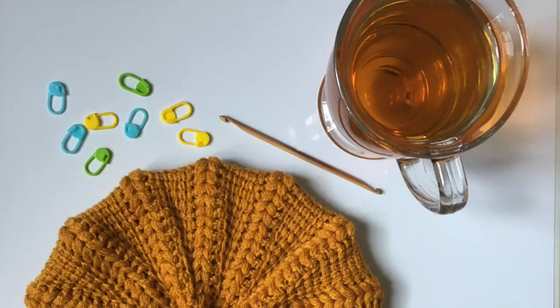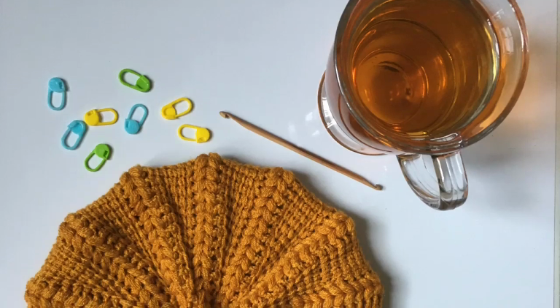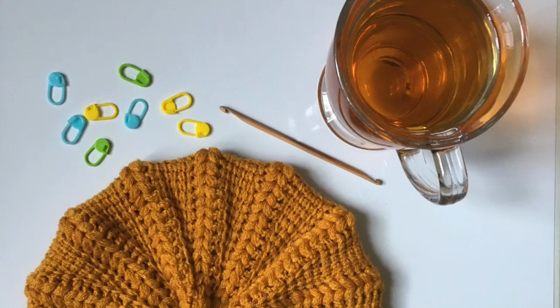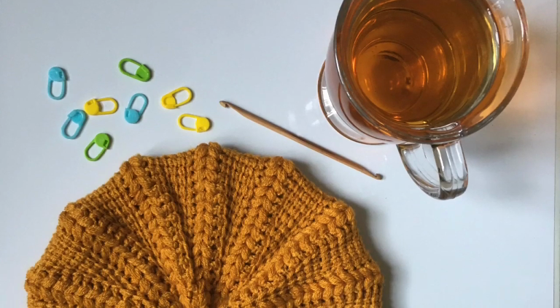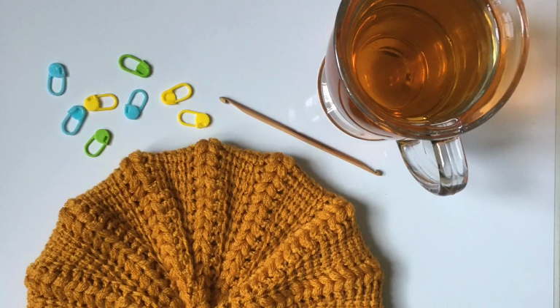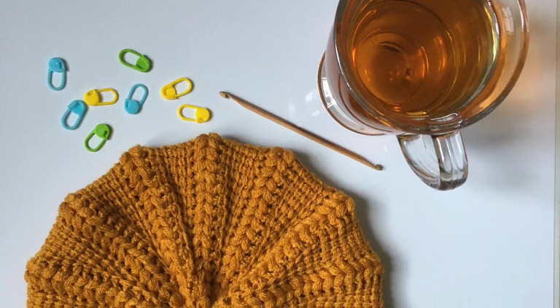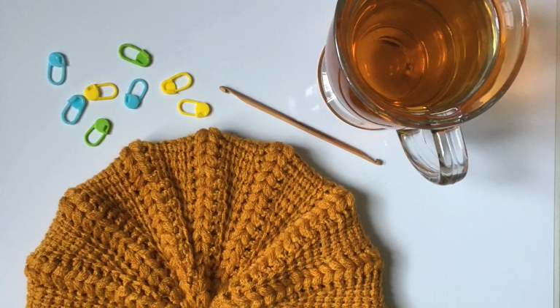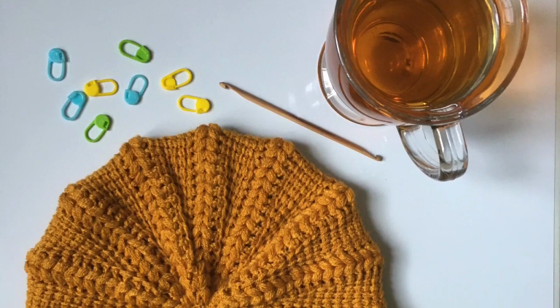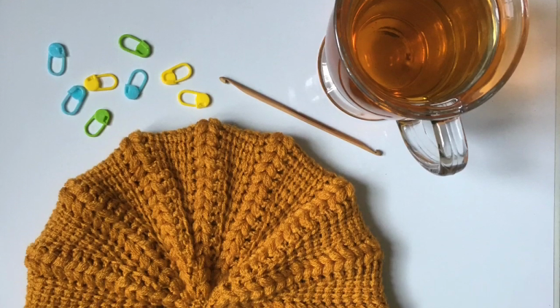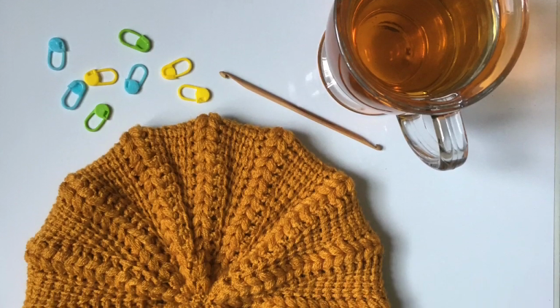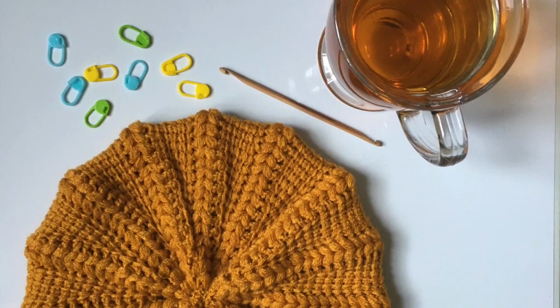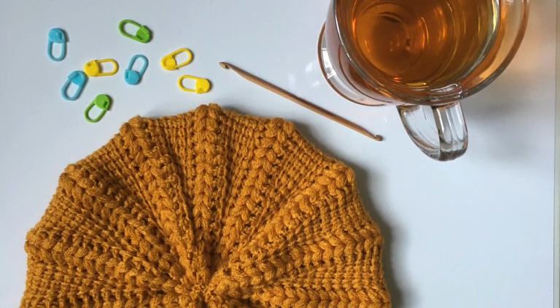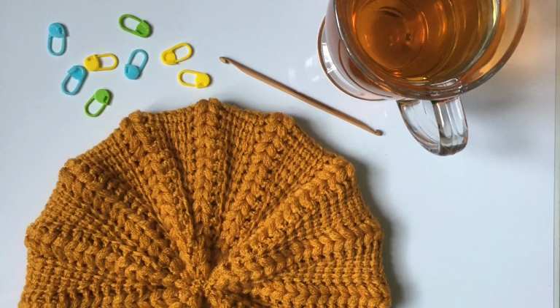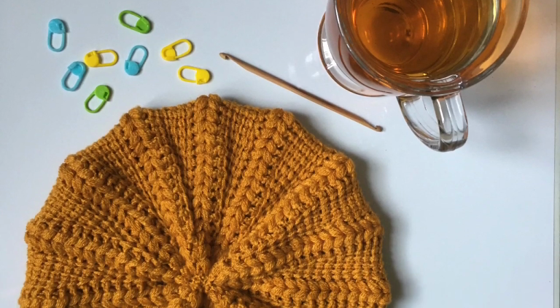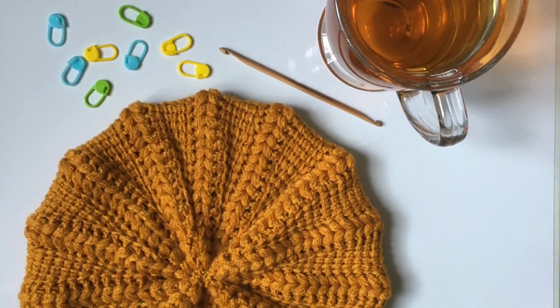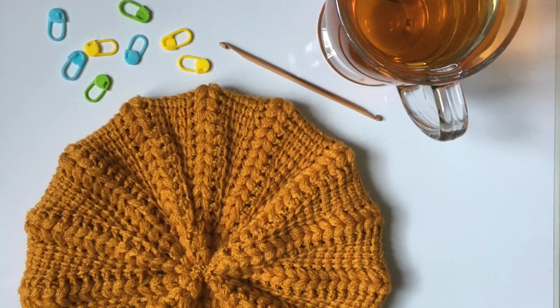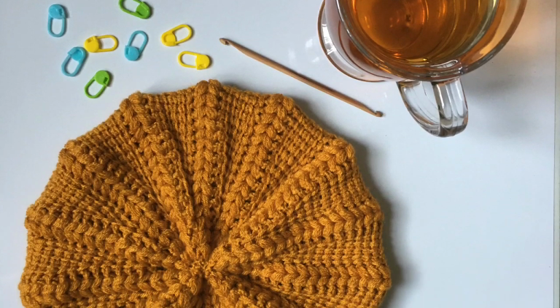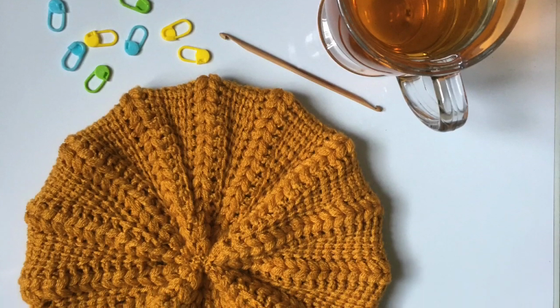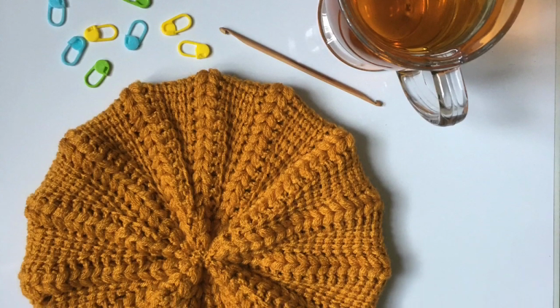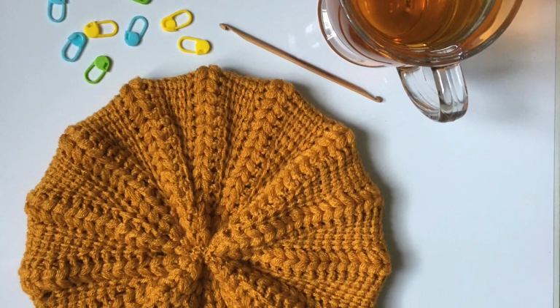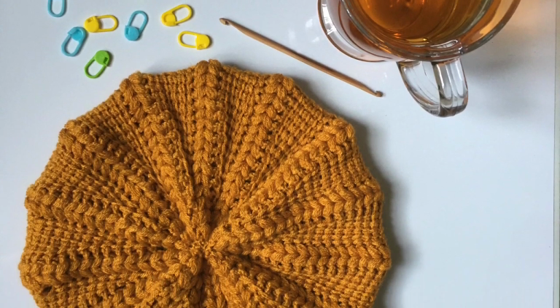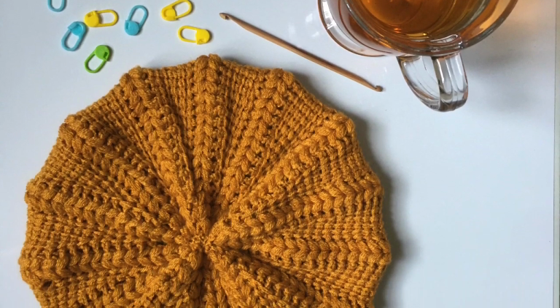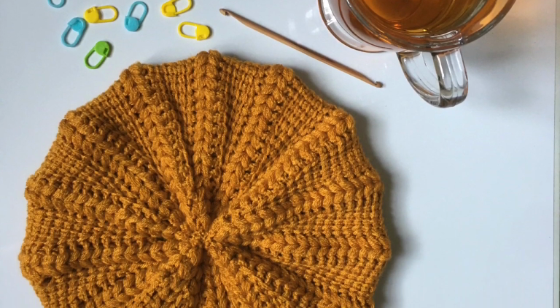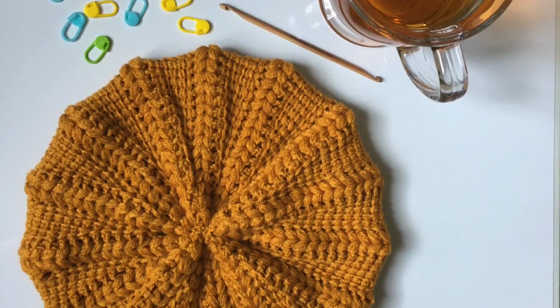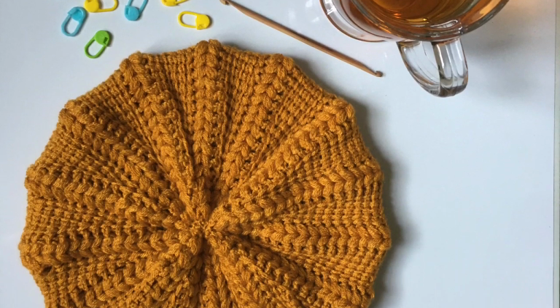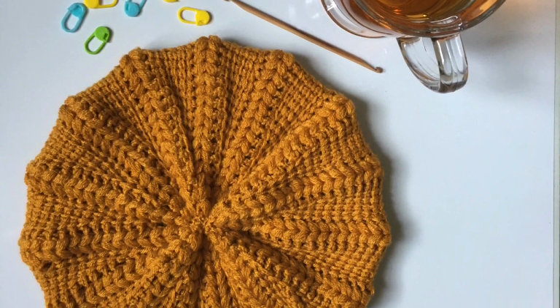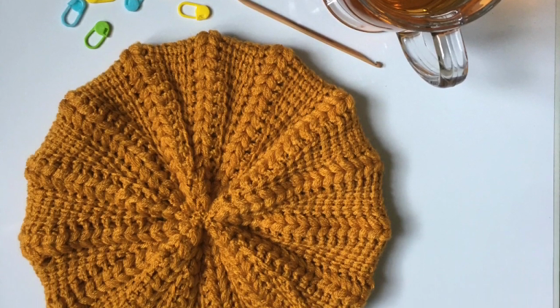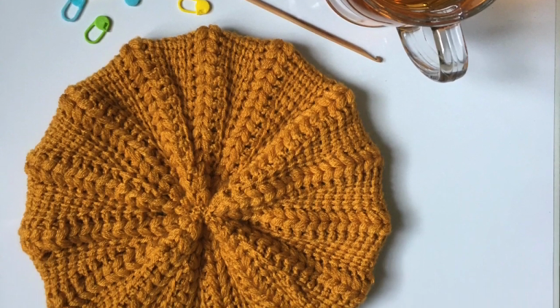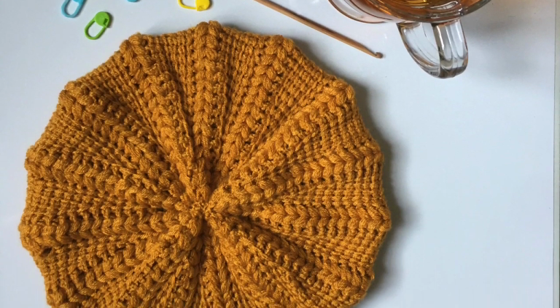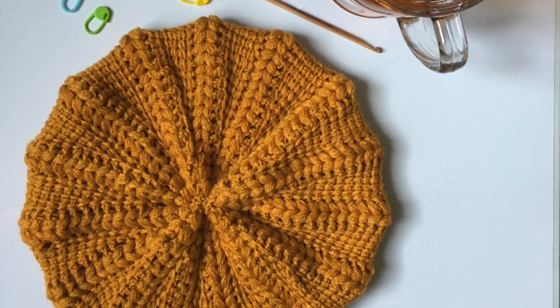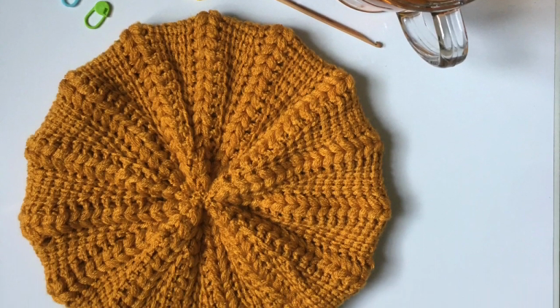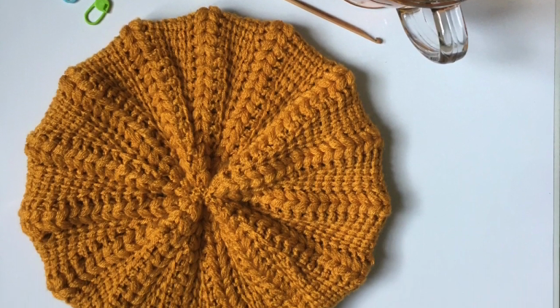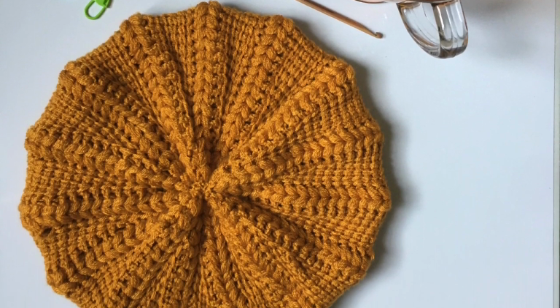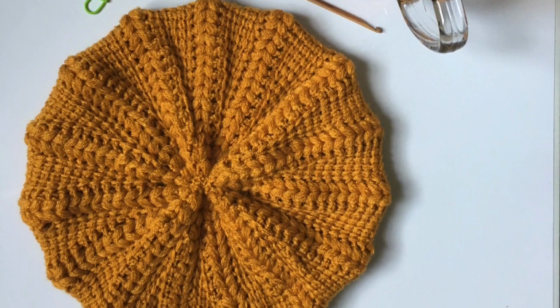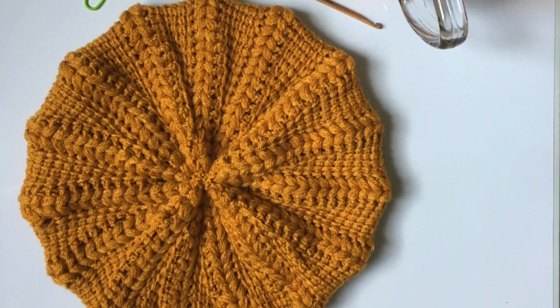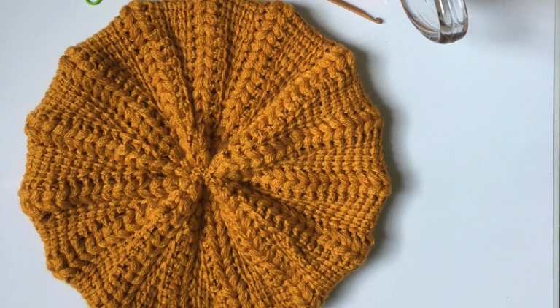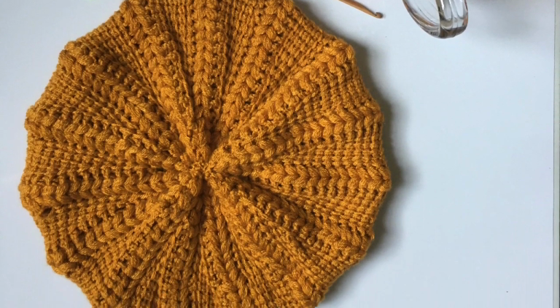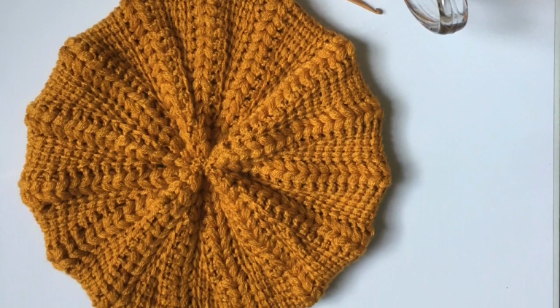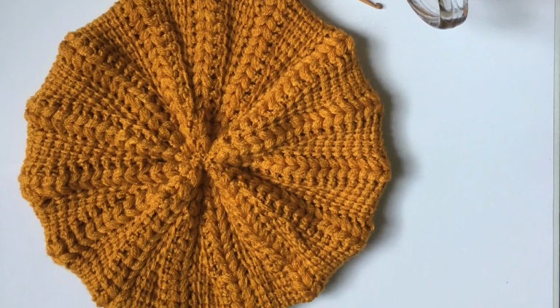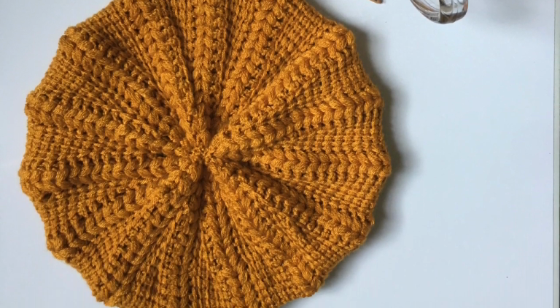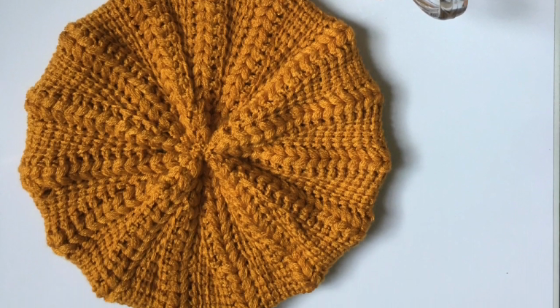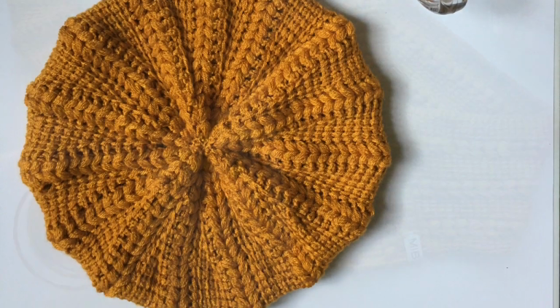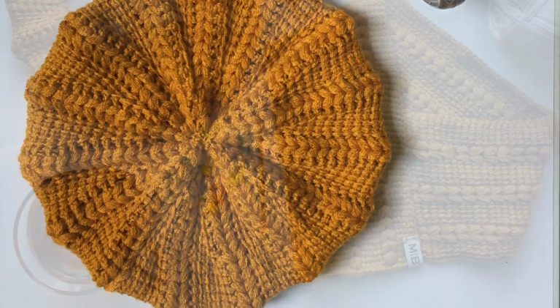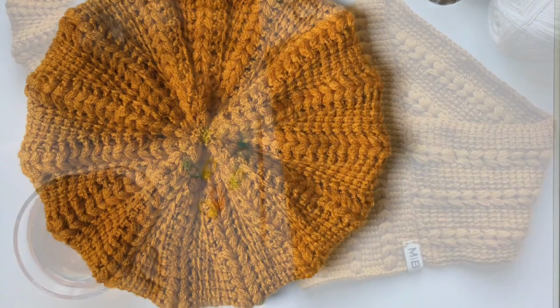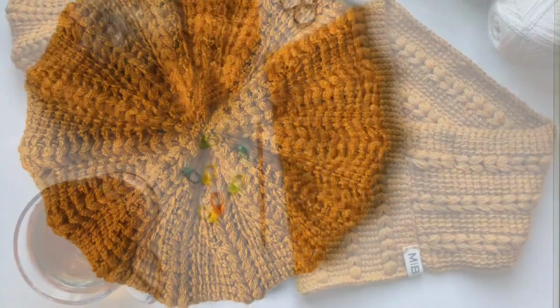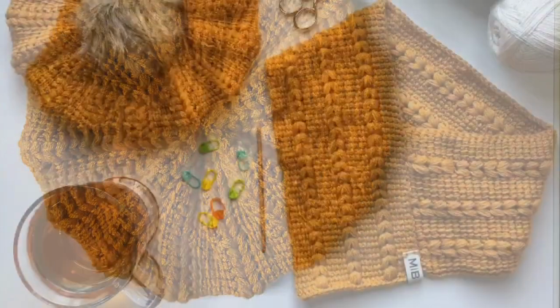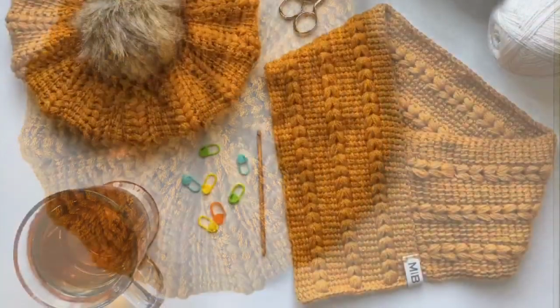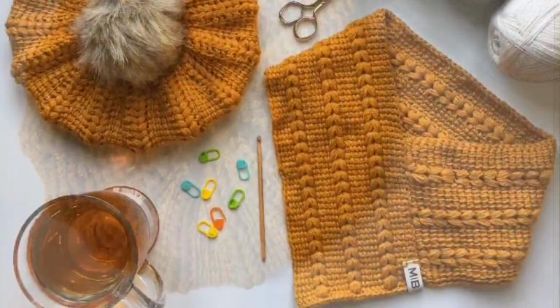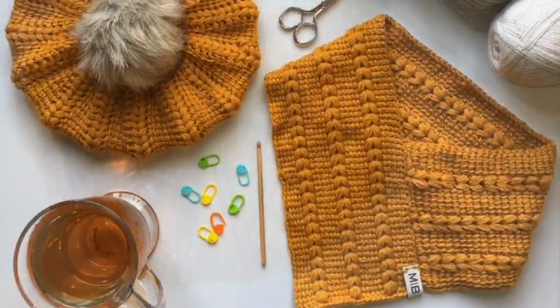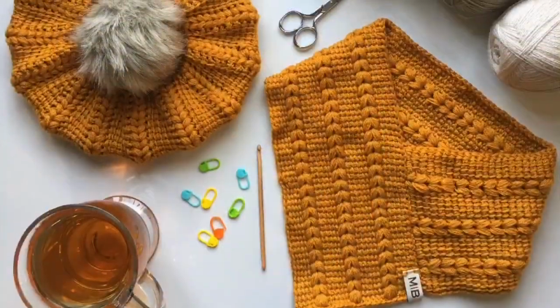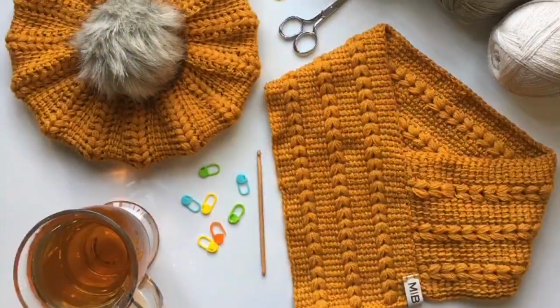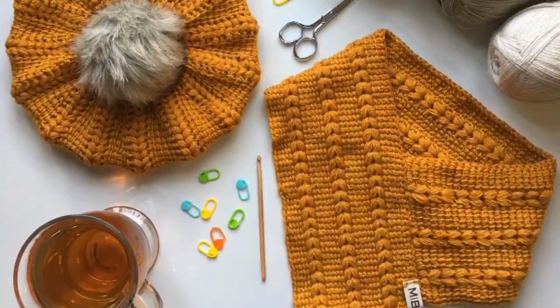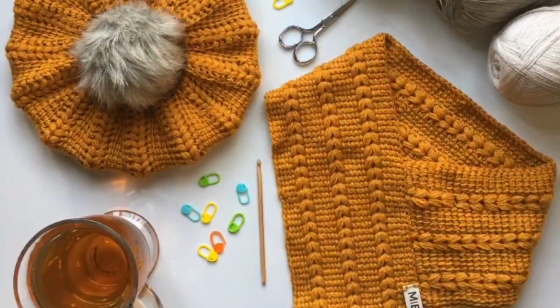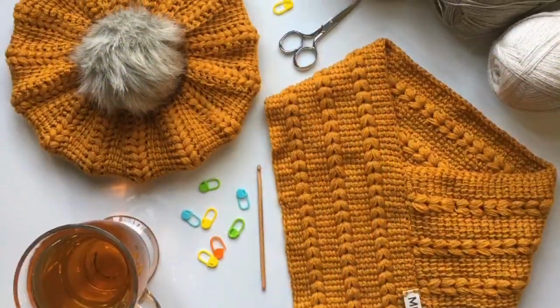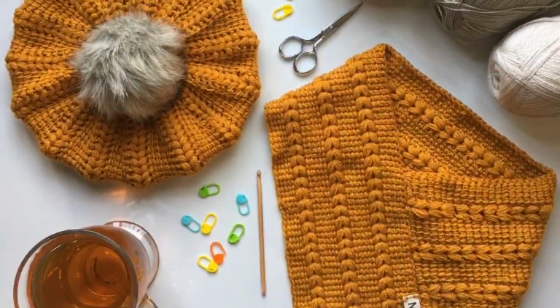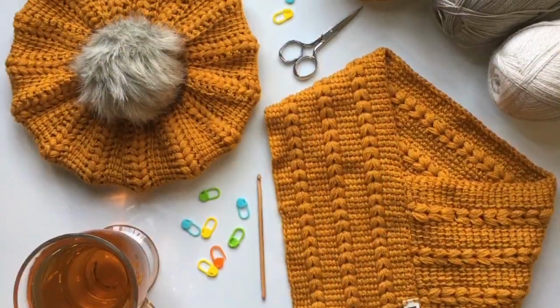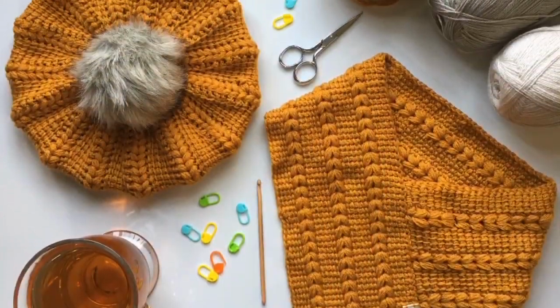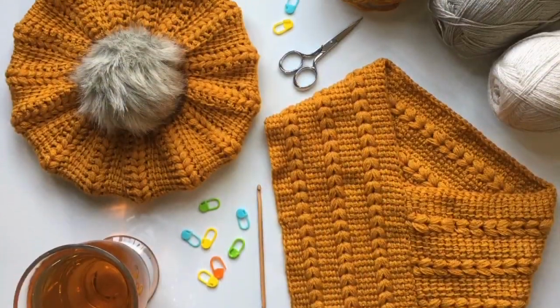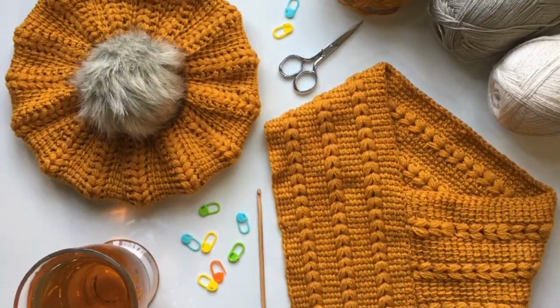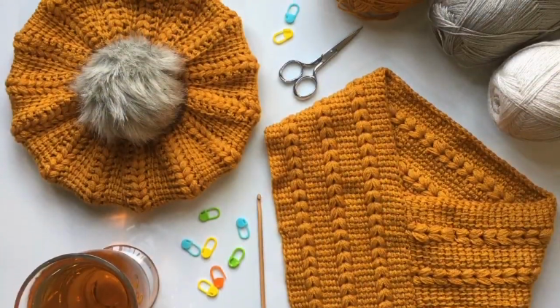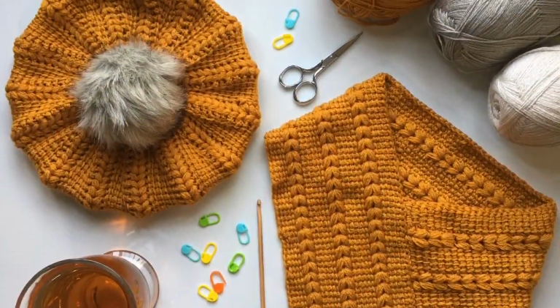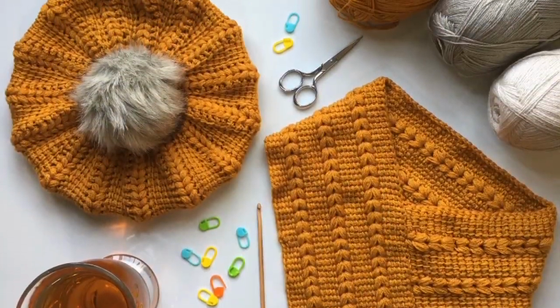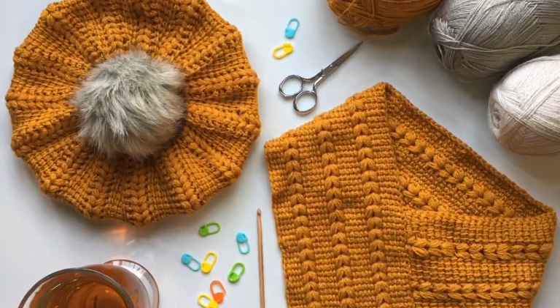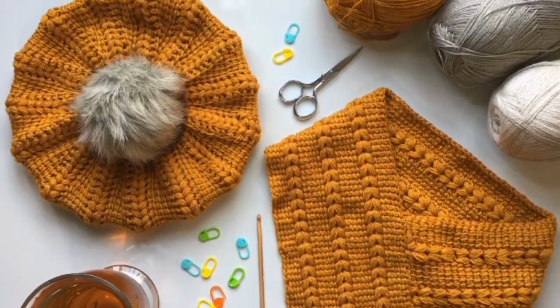Welcome to Mode Bespoke, I'm Martinez. For this week's tutorial we're going to be crocheting a Tunisian crochet beret. So let's get started.